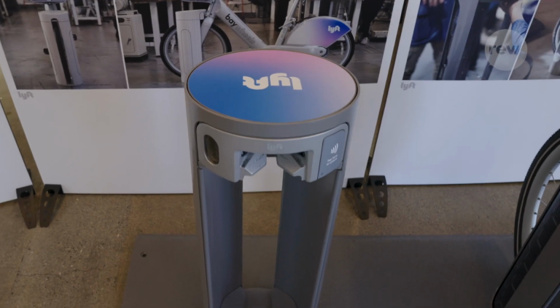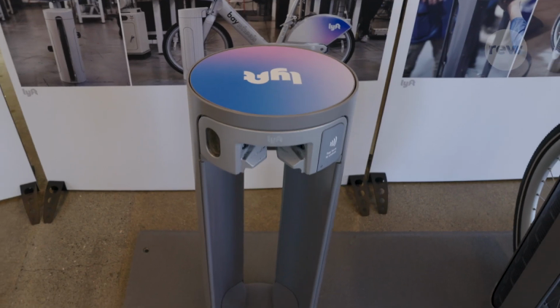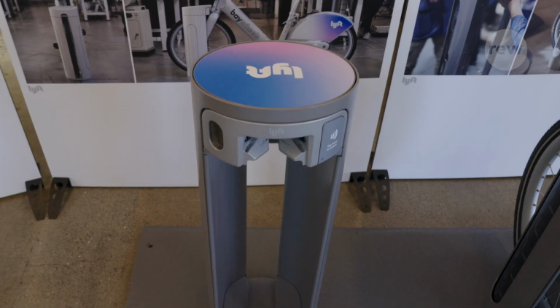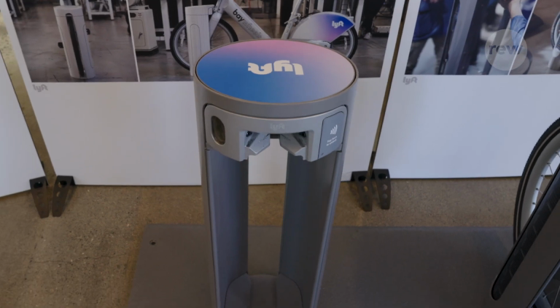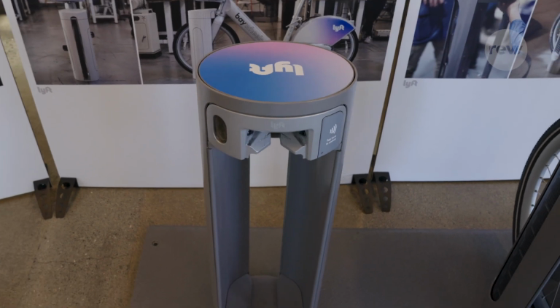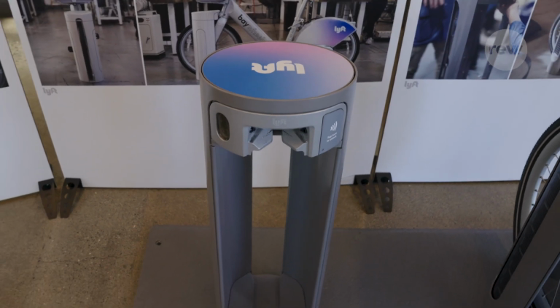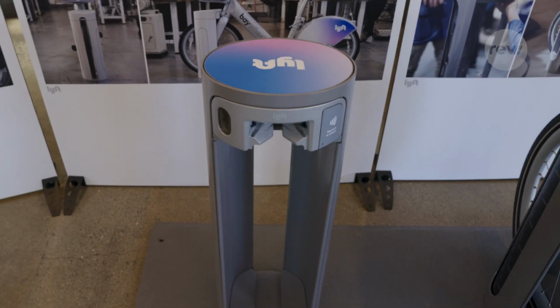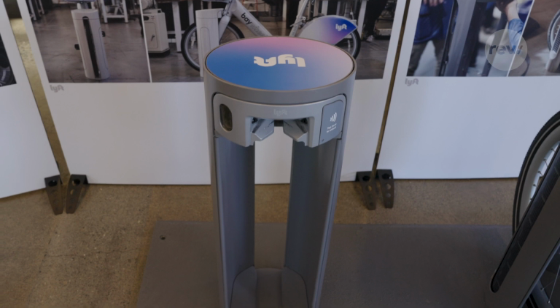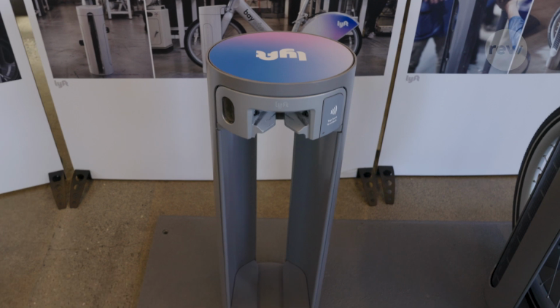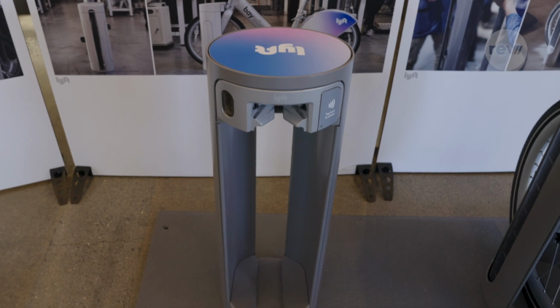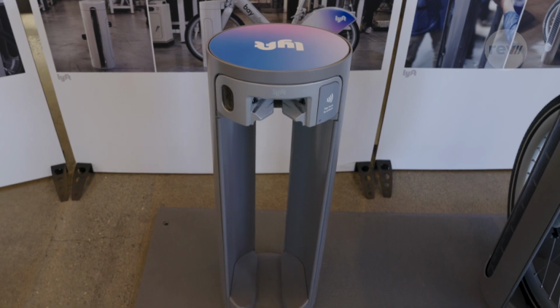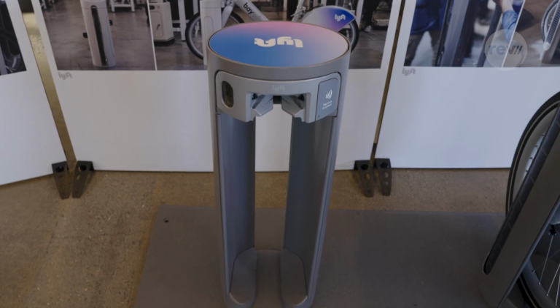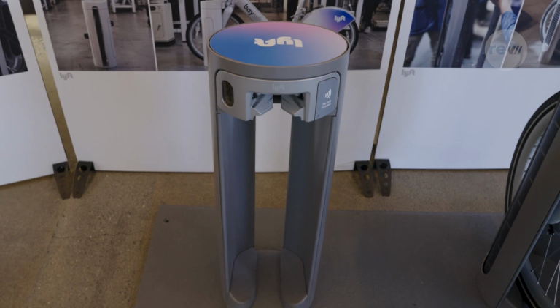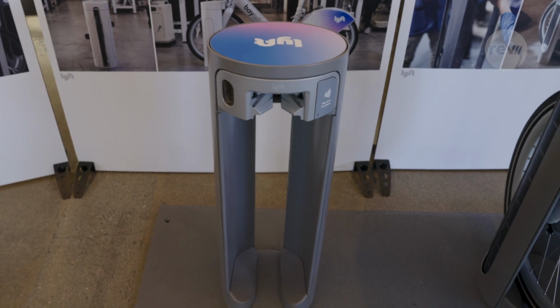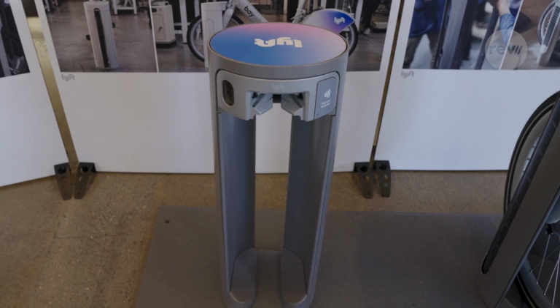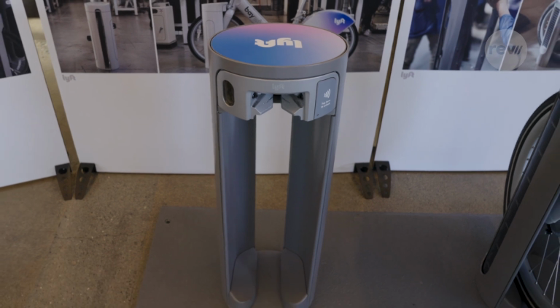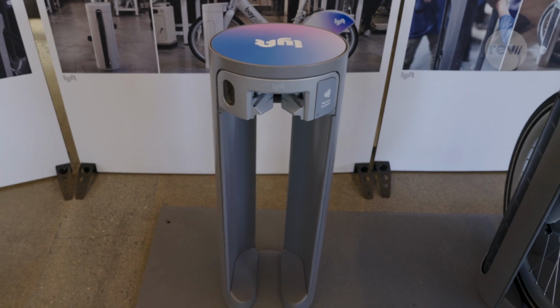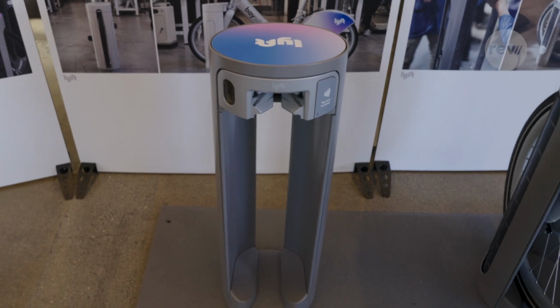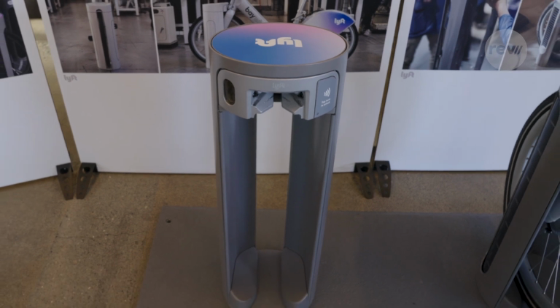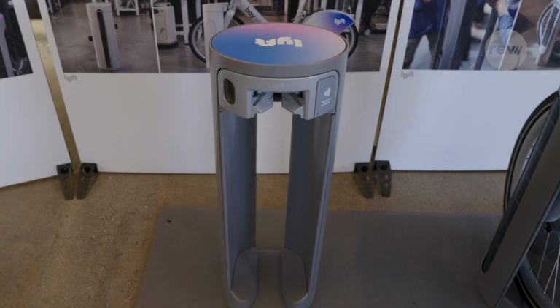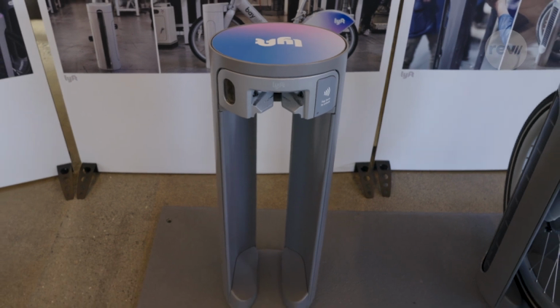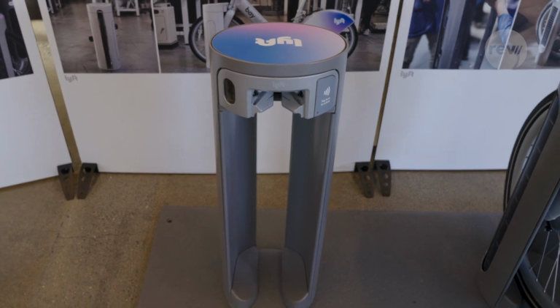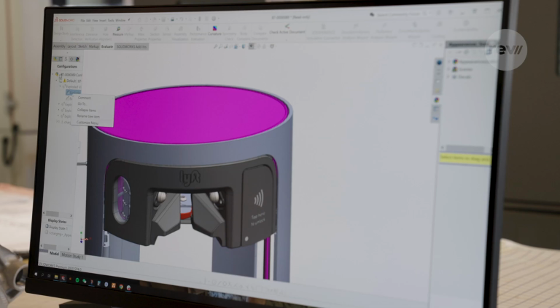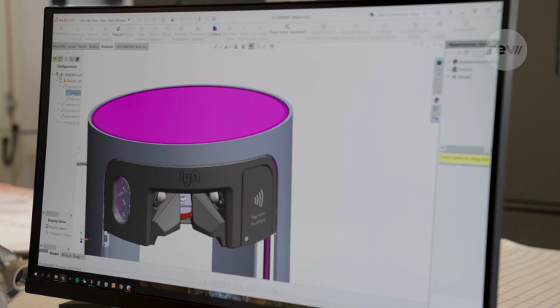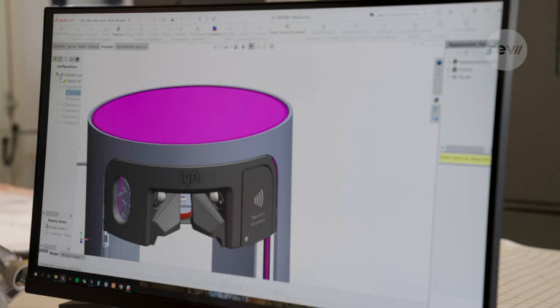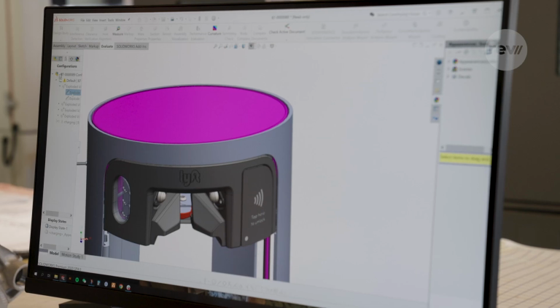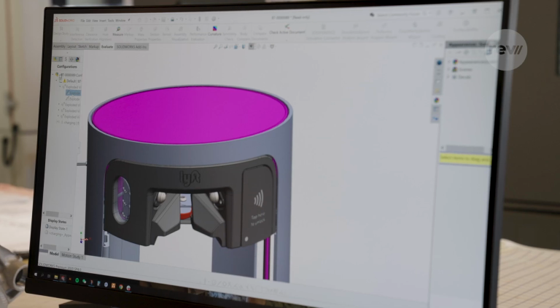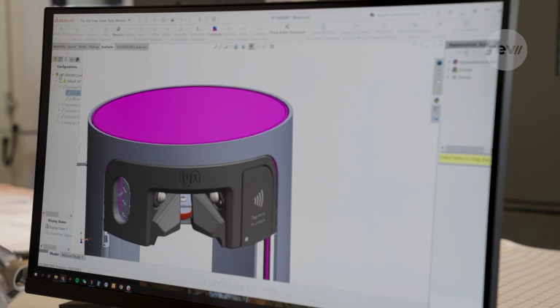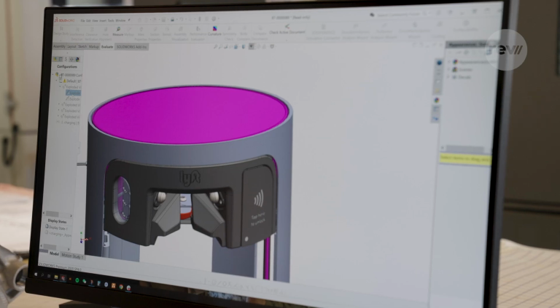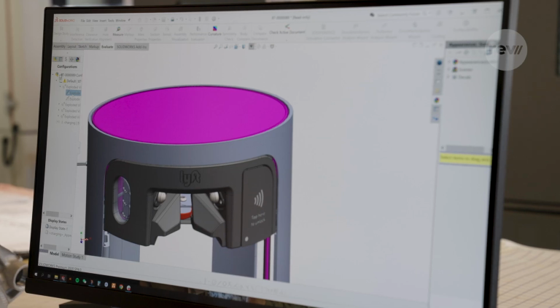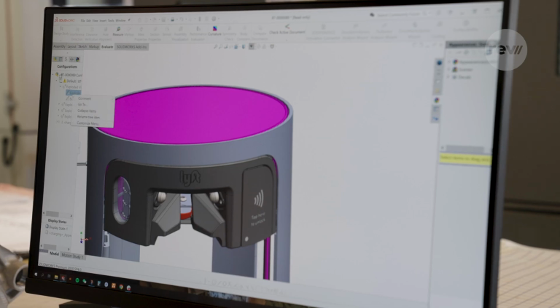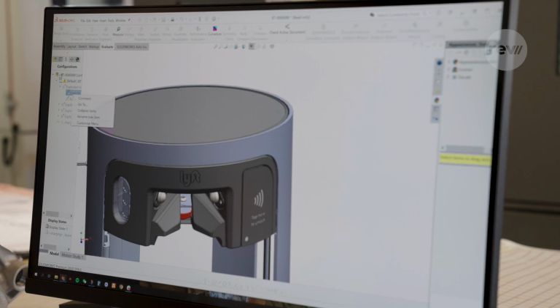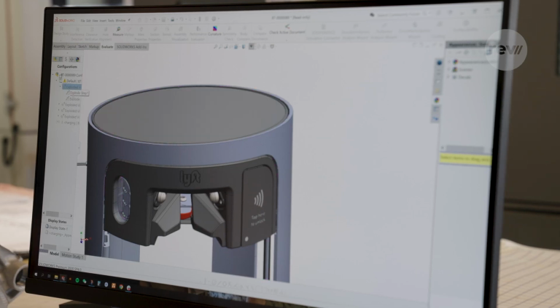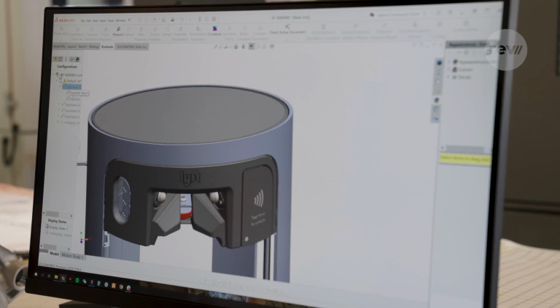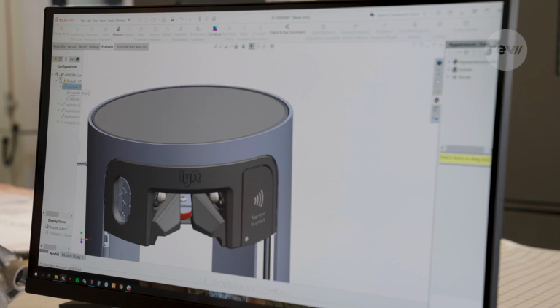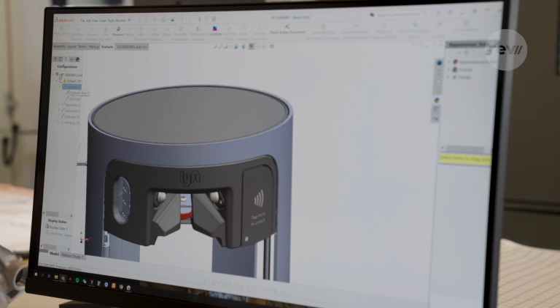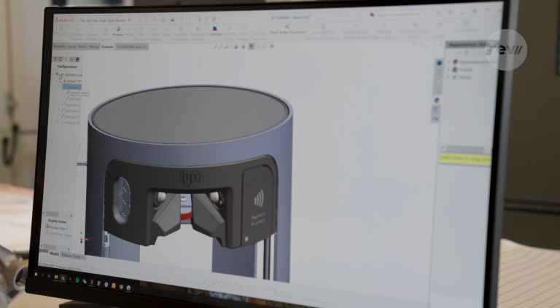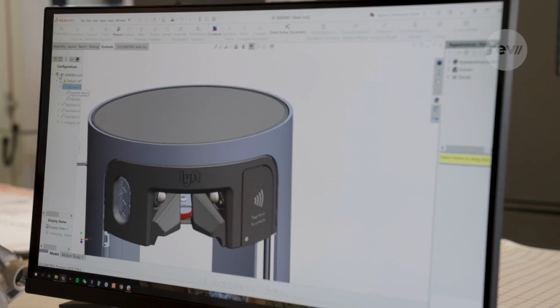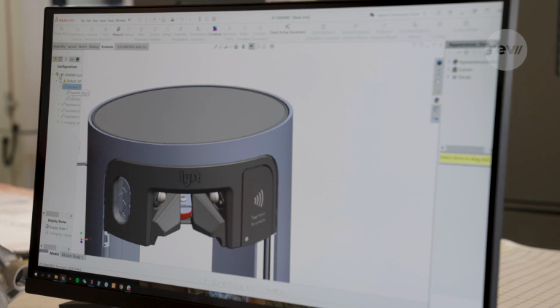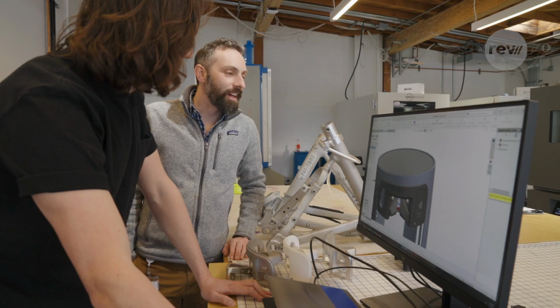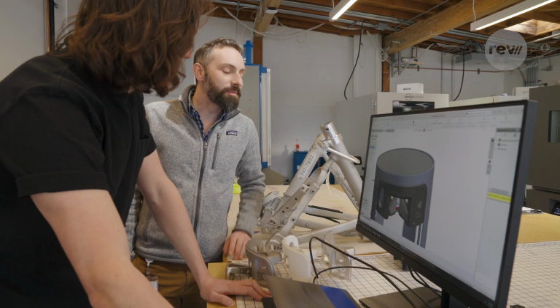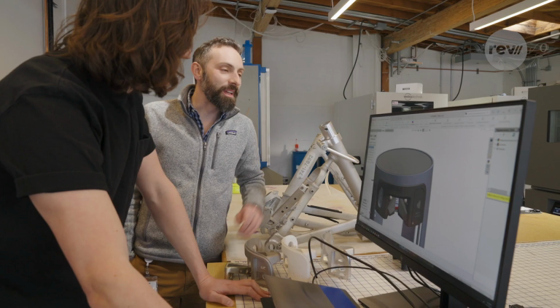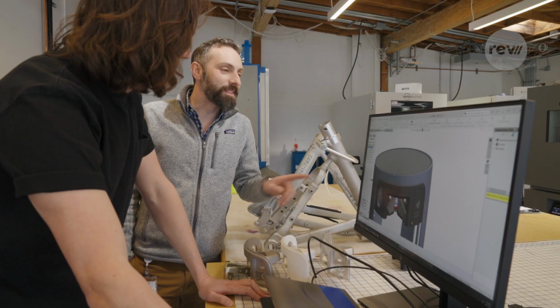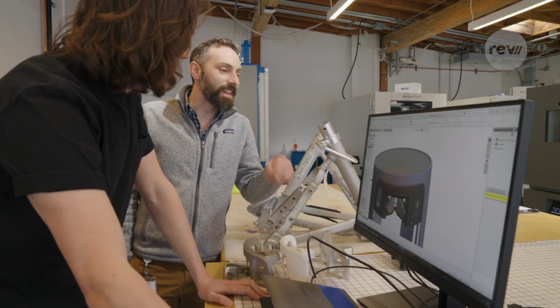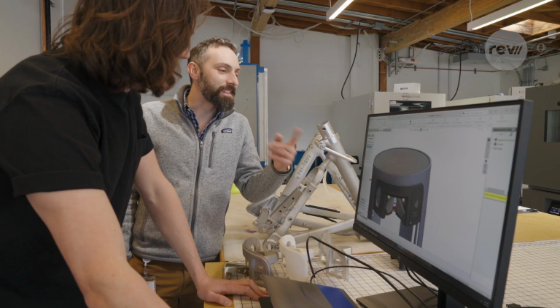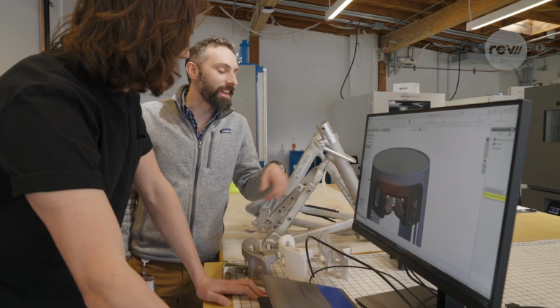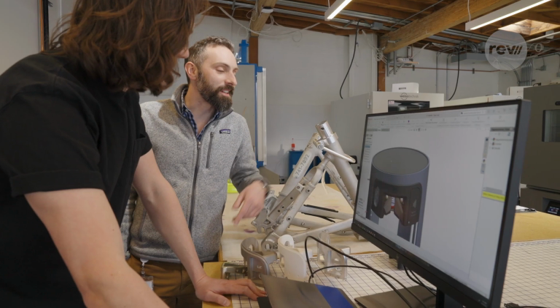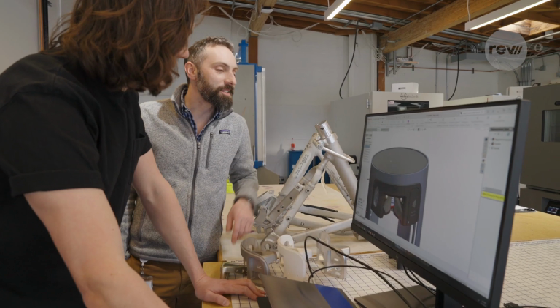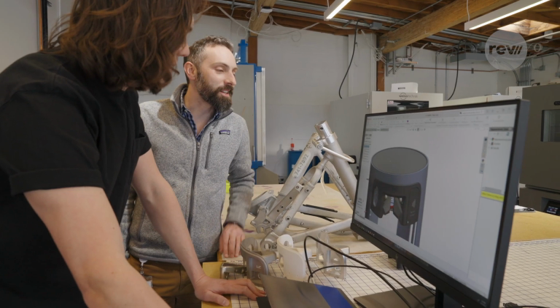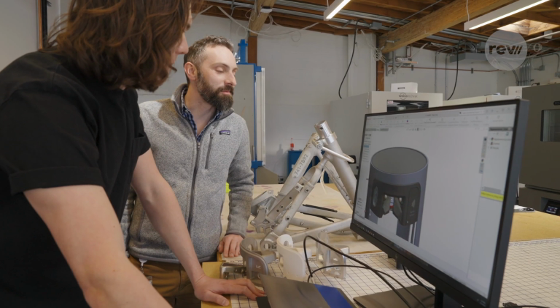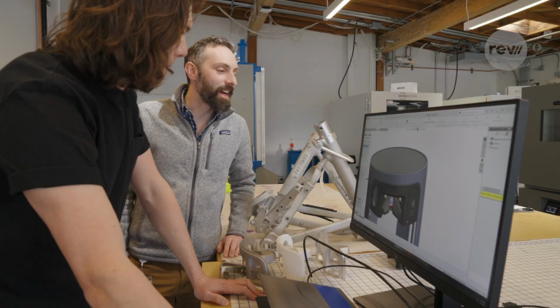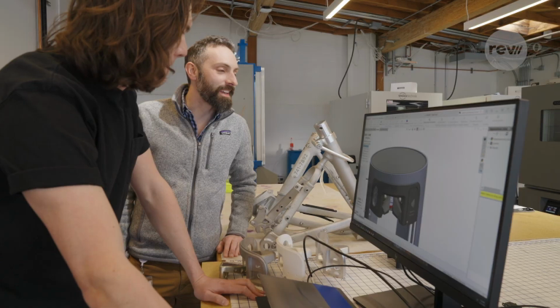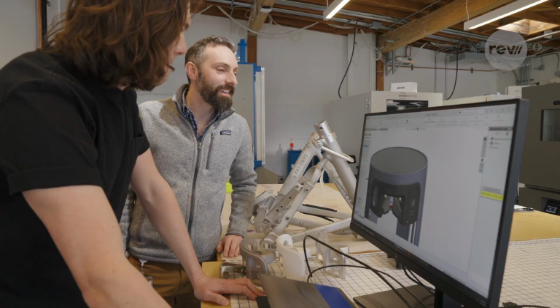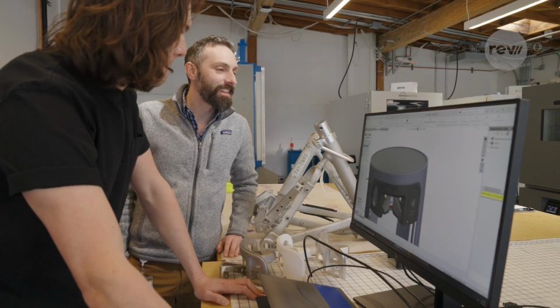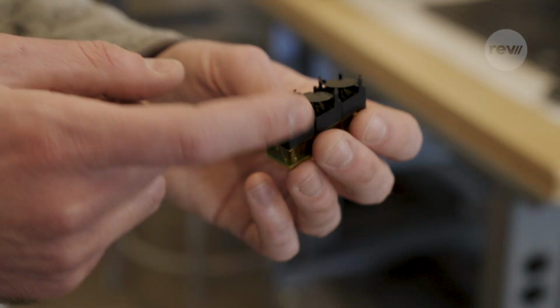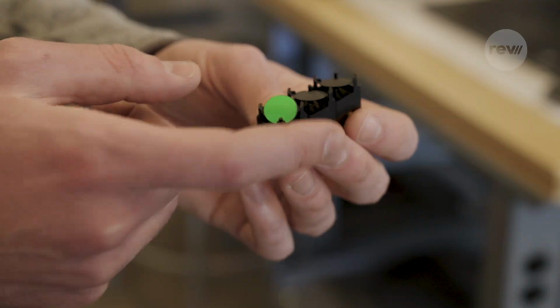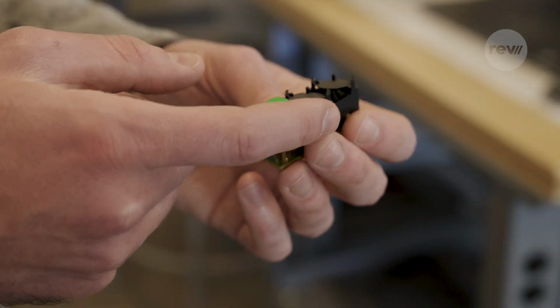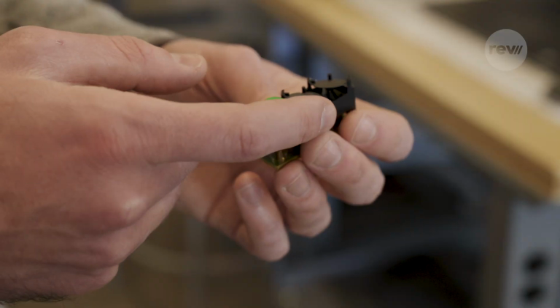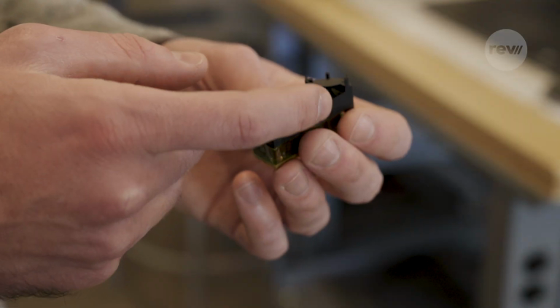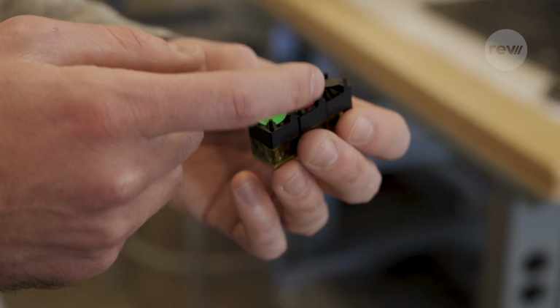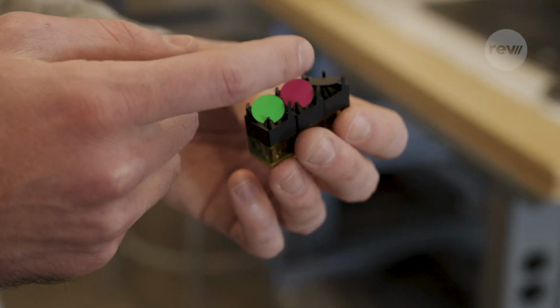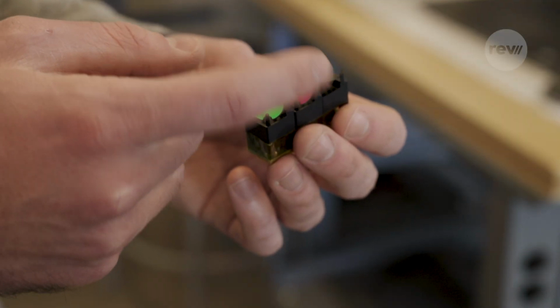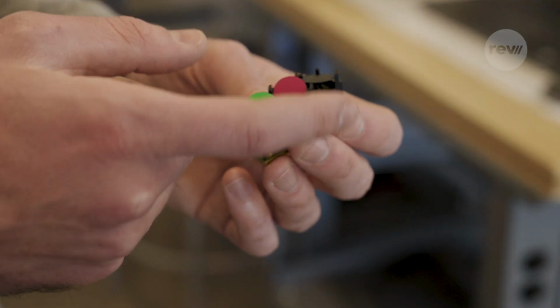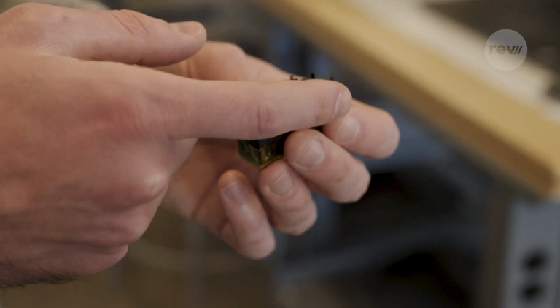Each Pillar is designed to go for months without service. Designers and engineers worked to make the docks efficient, right down to the analog display.